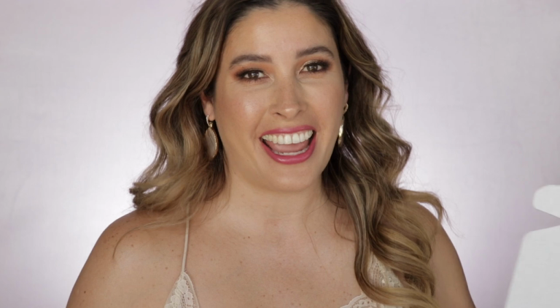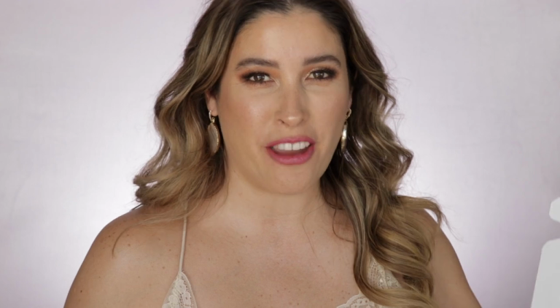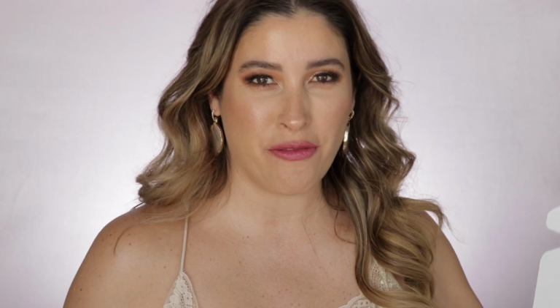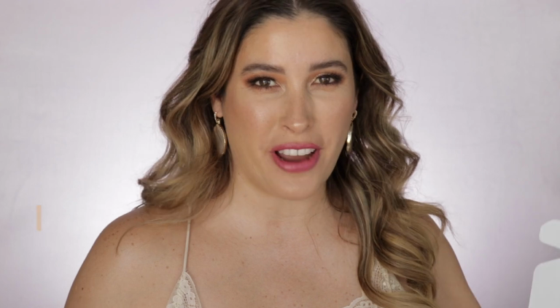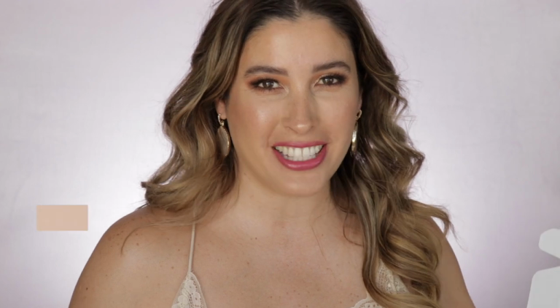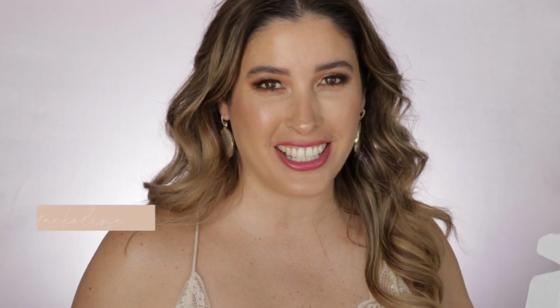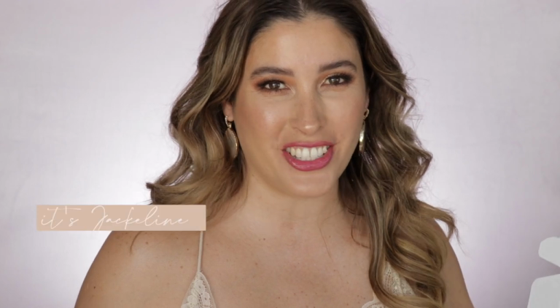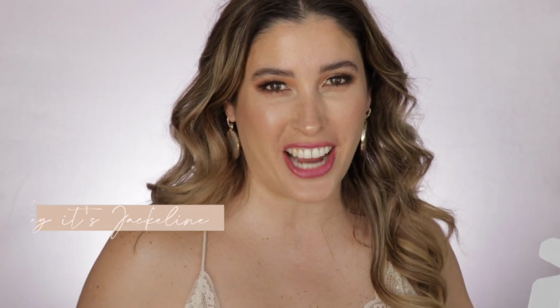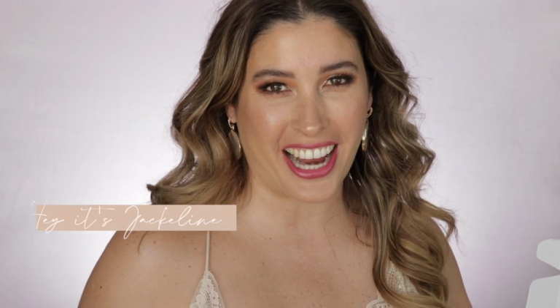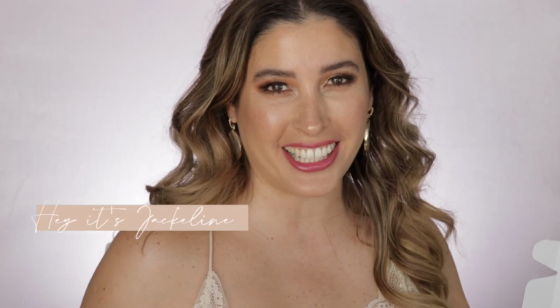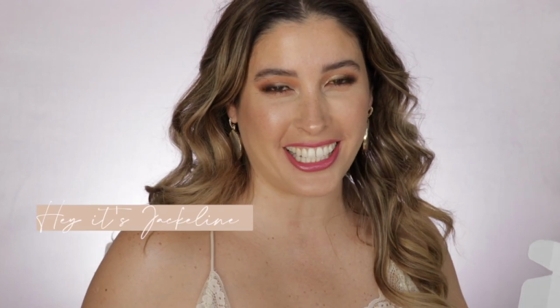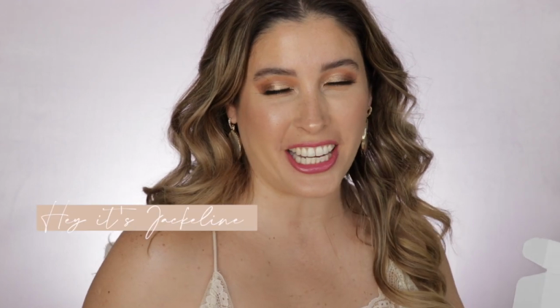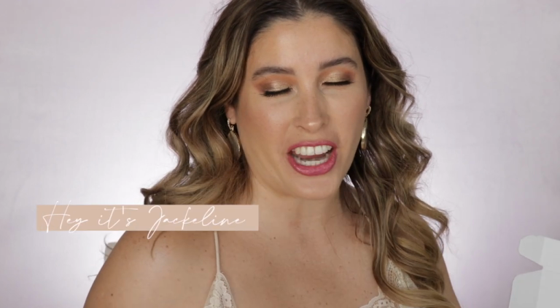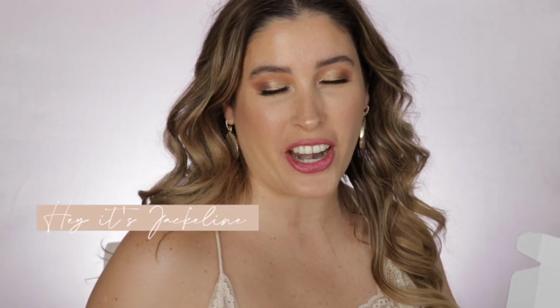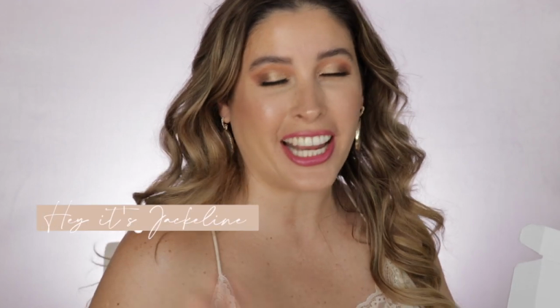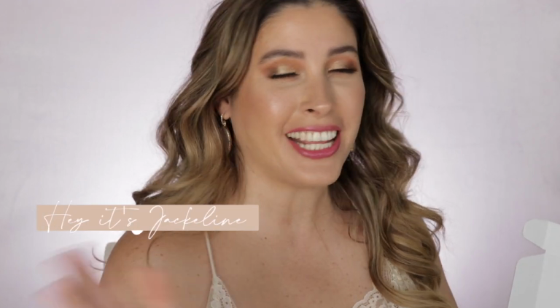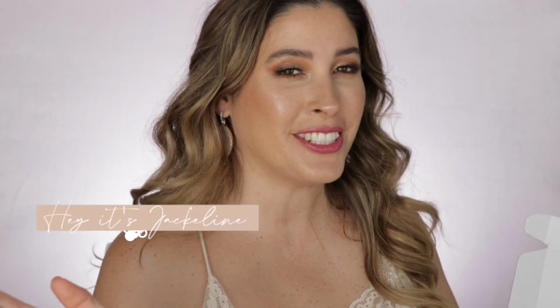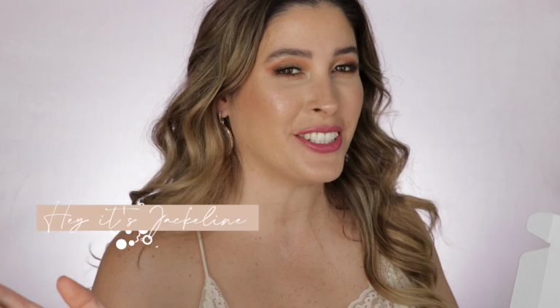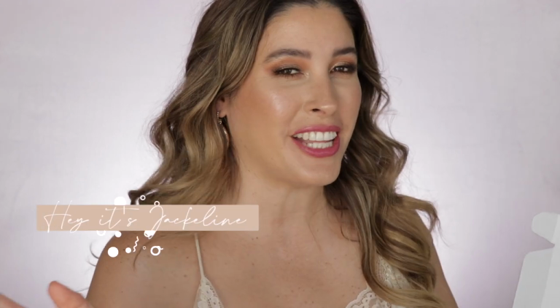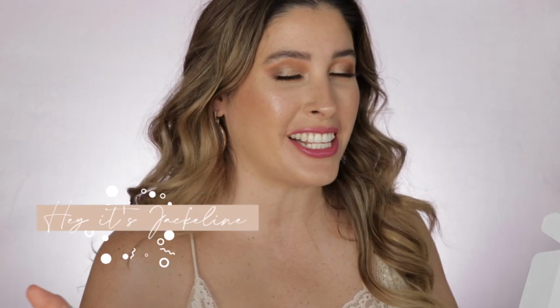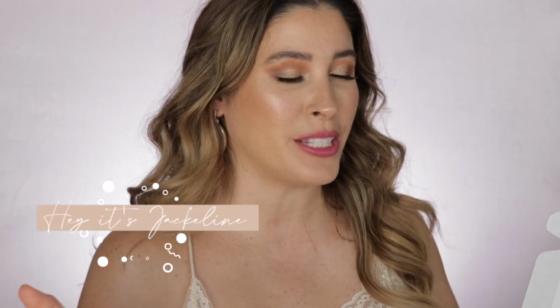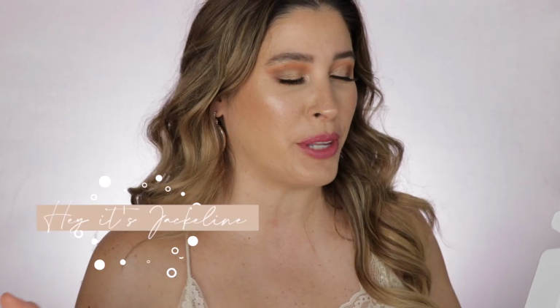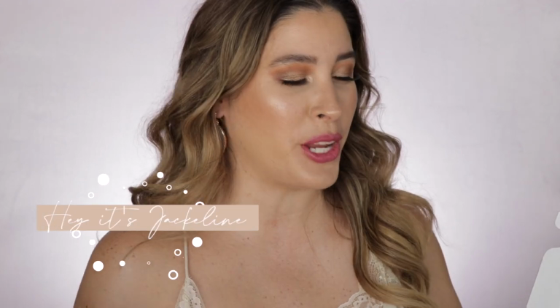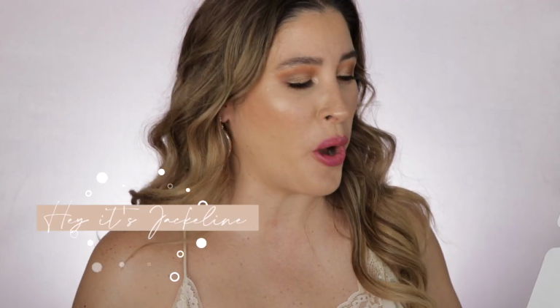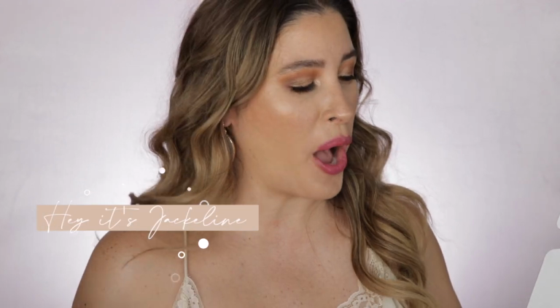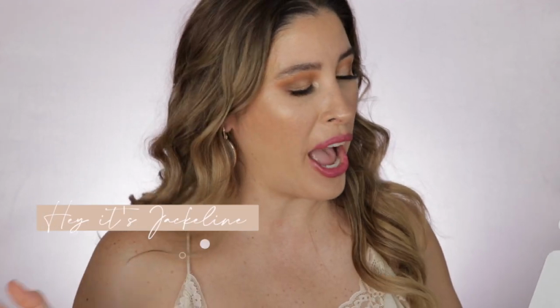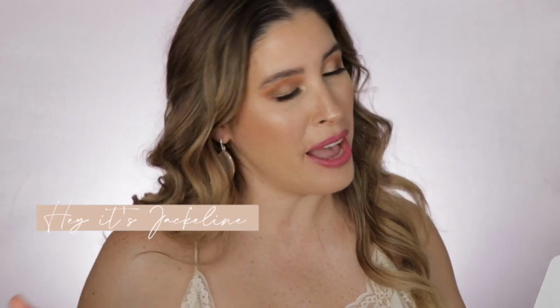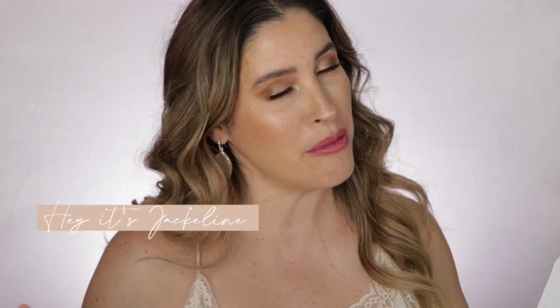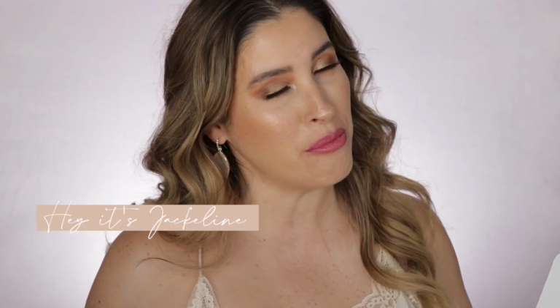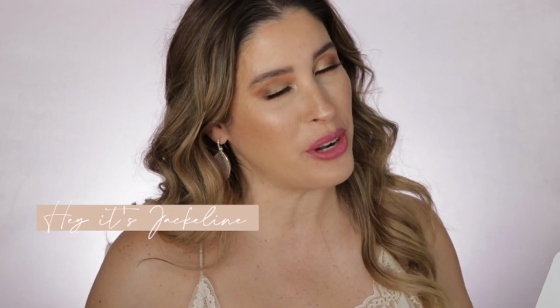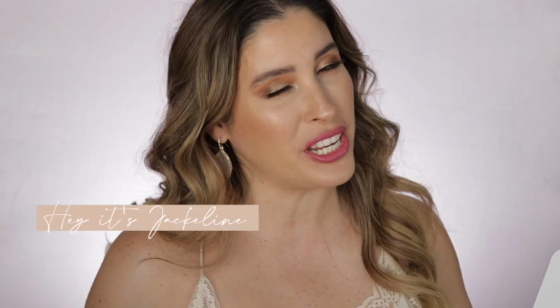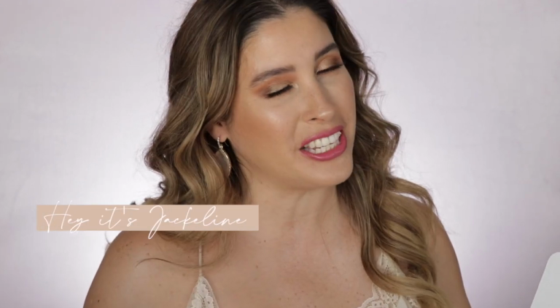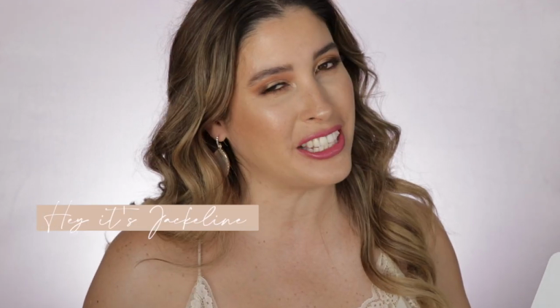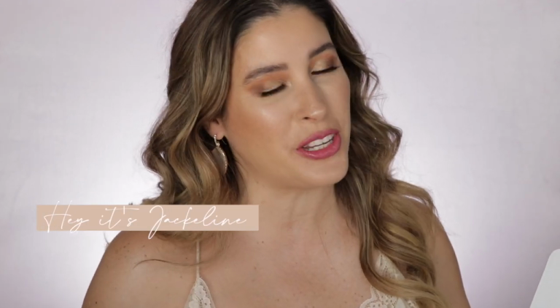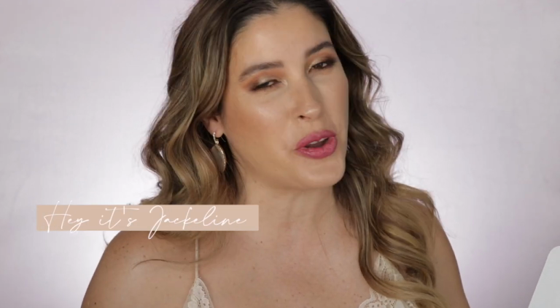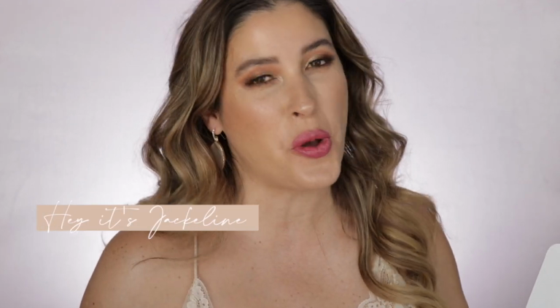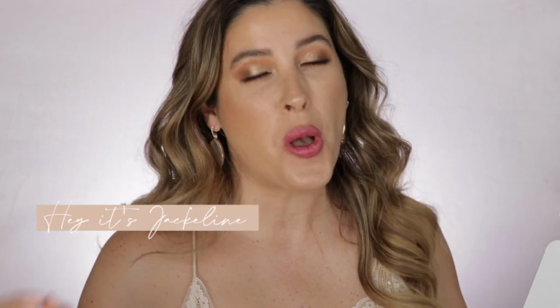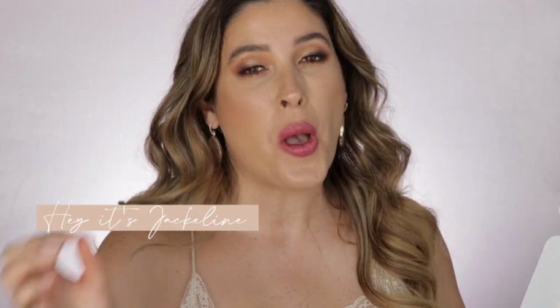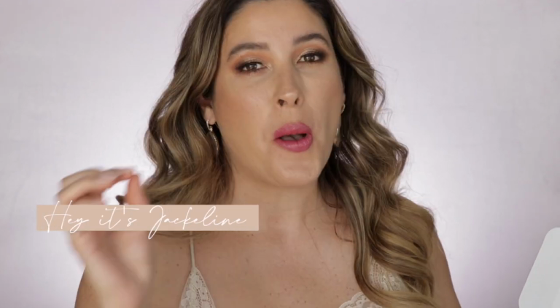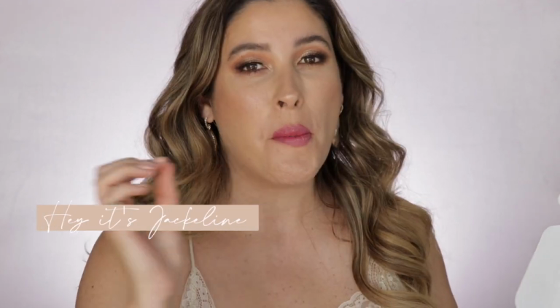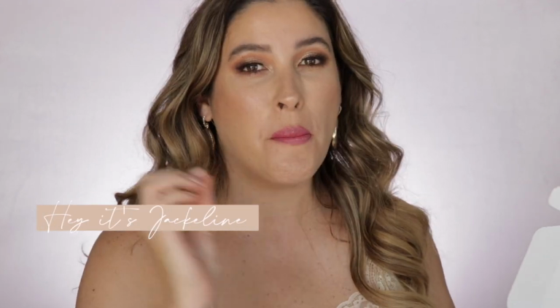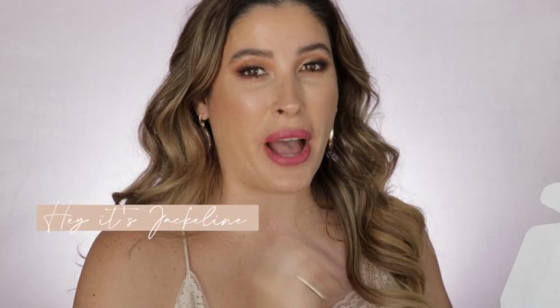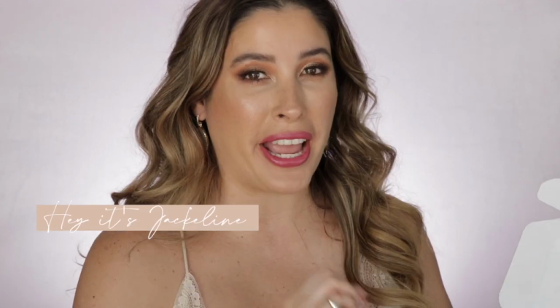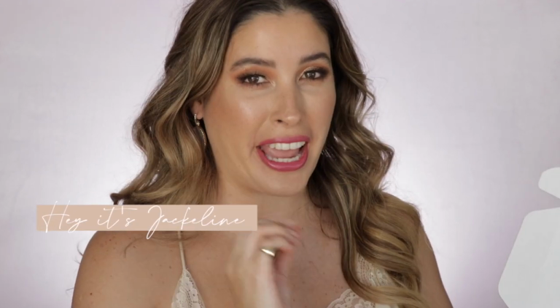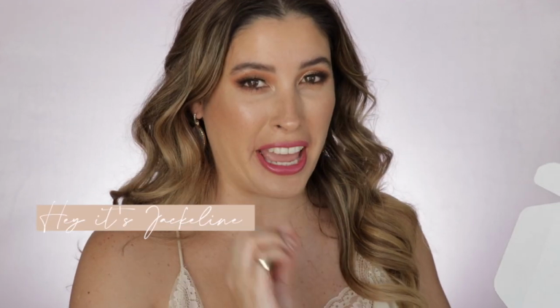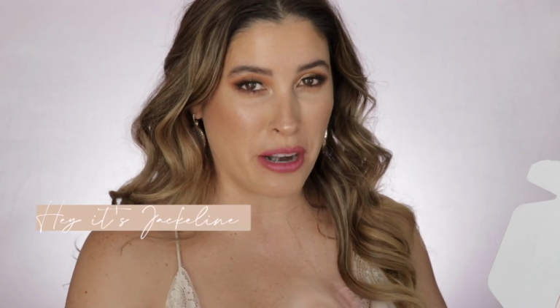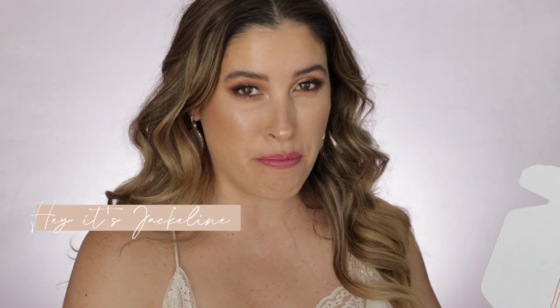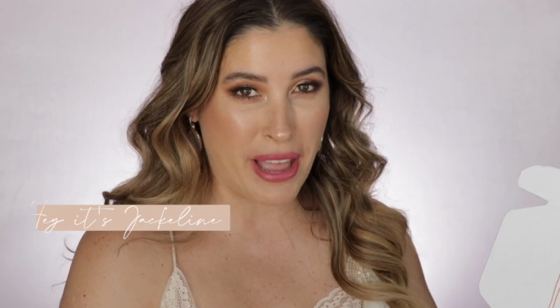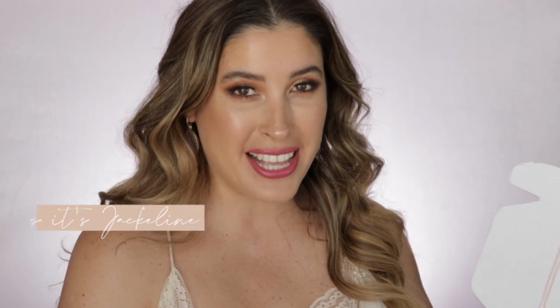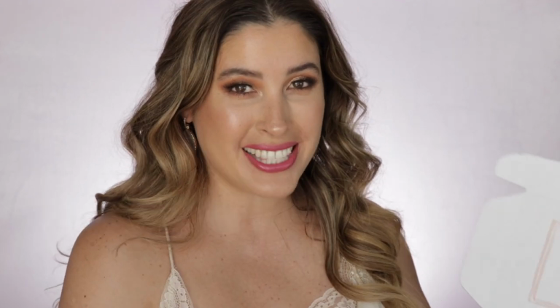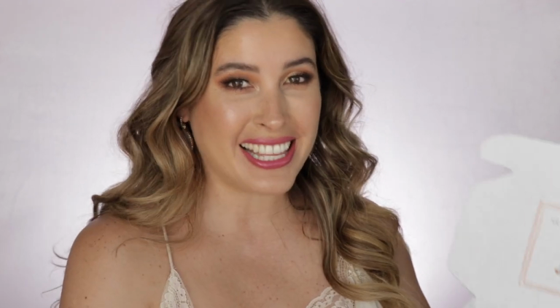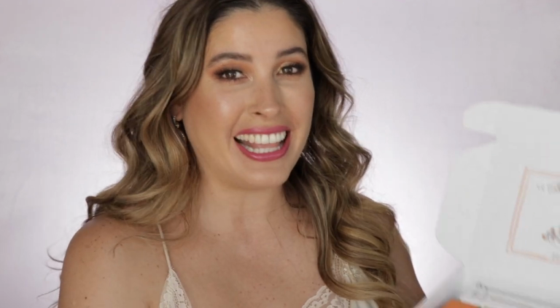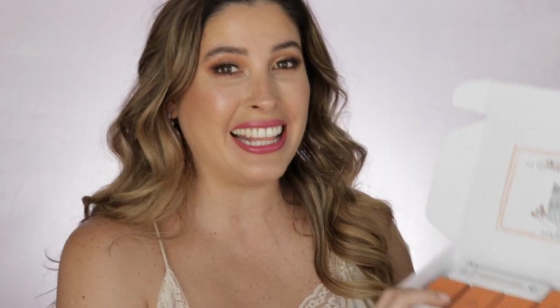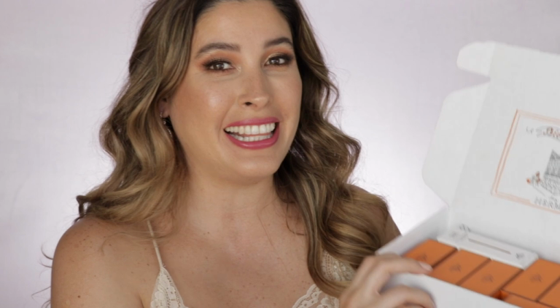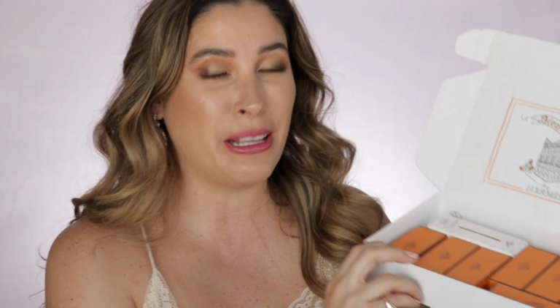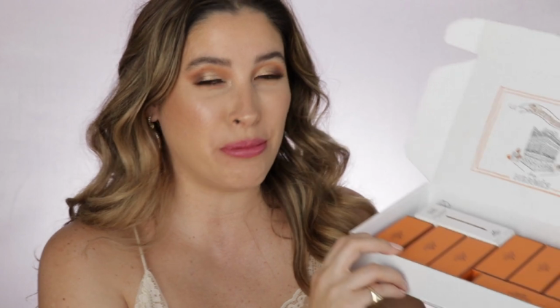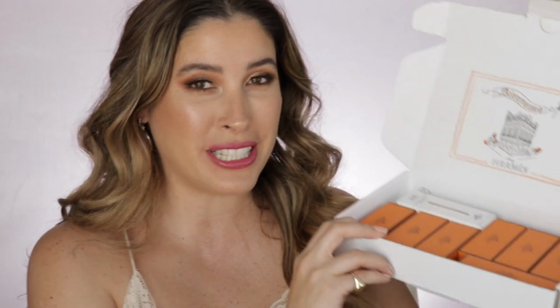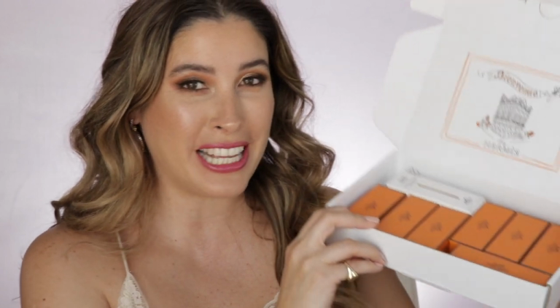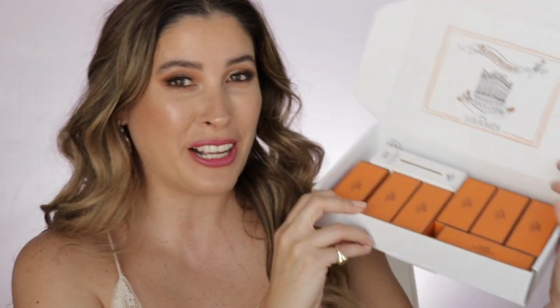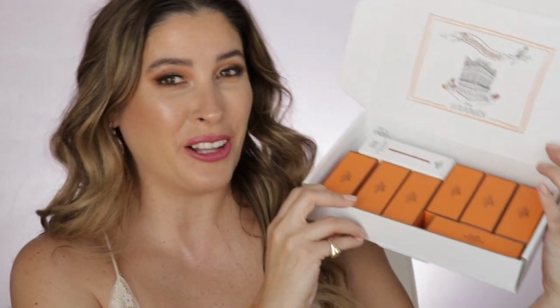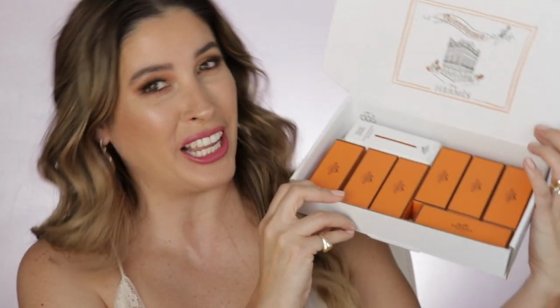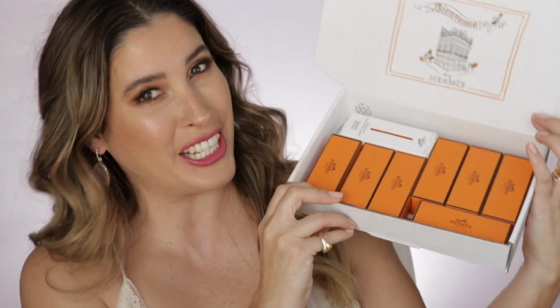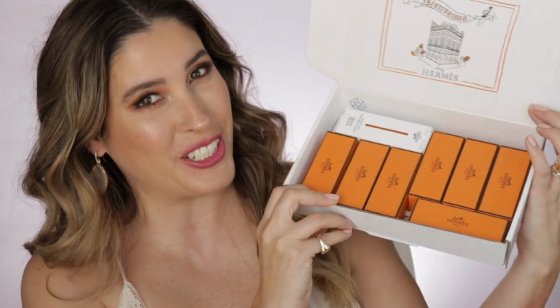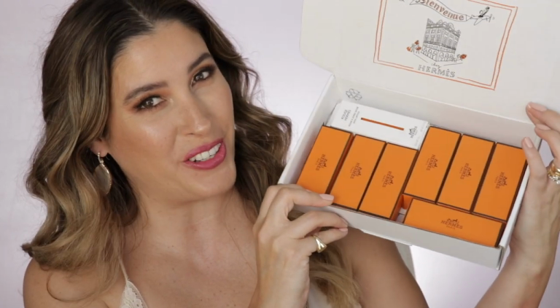Hey friends, it's Jacqueline here! In today's video, I'm bringing you my Hermès lipstick collection.